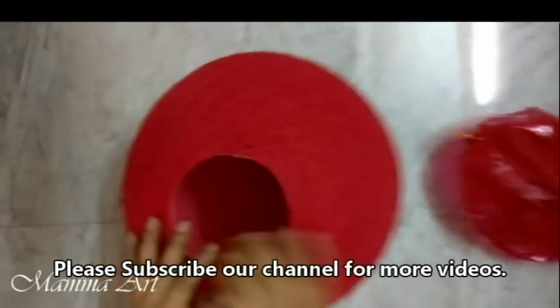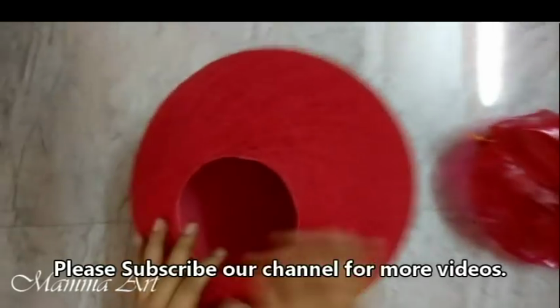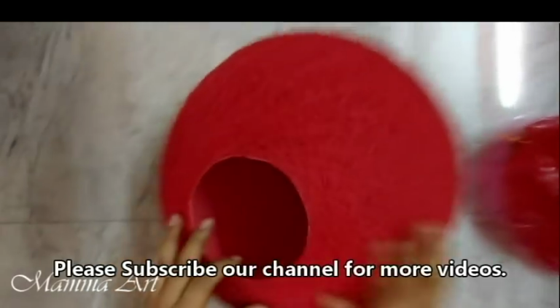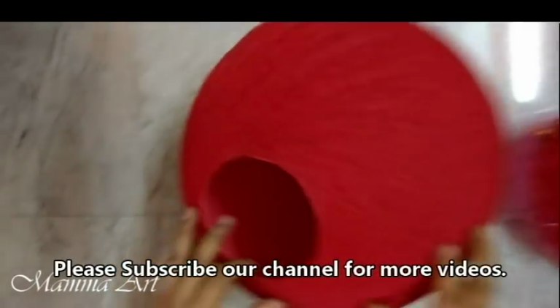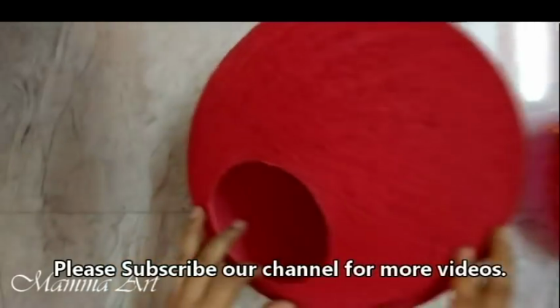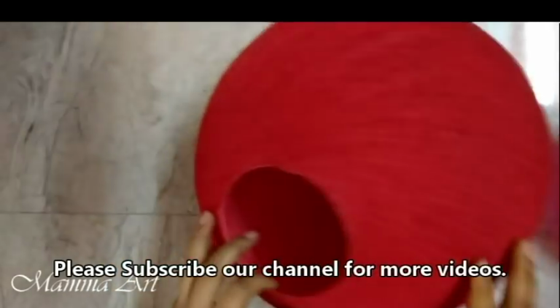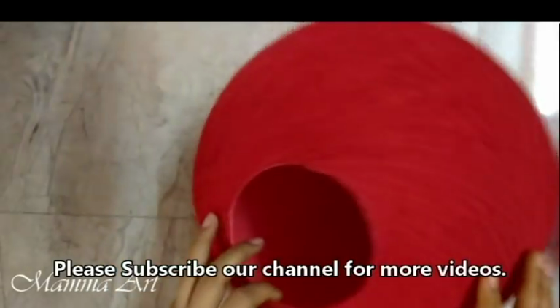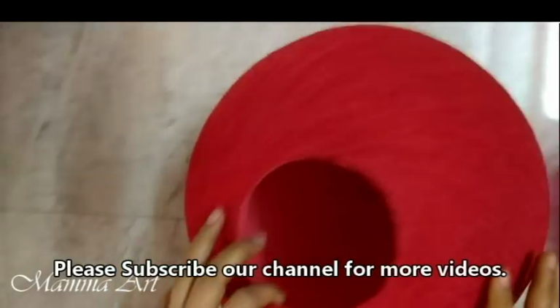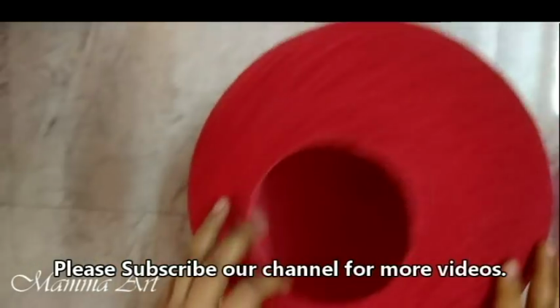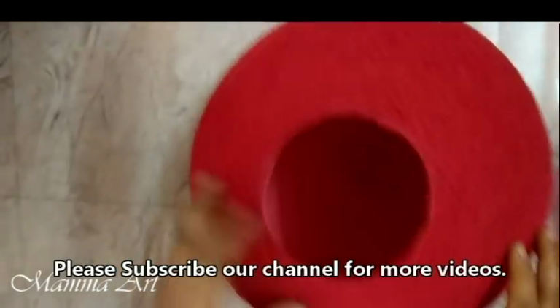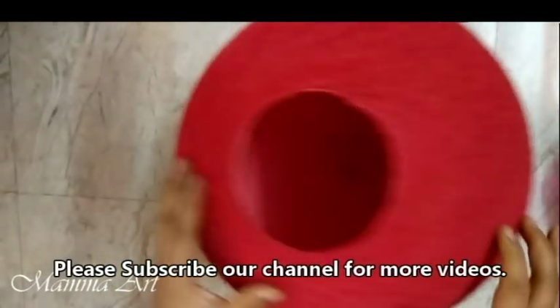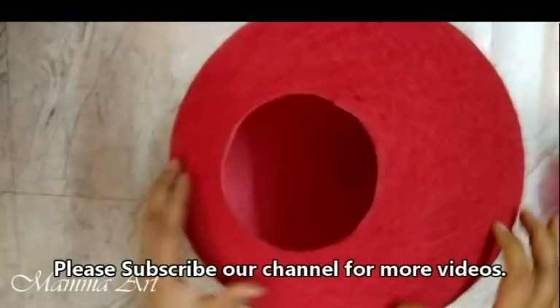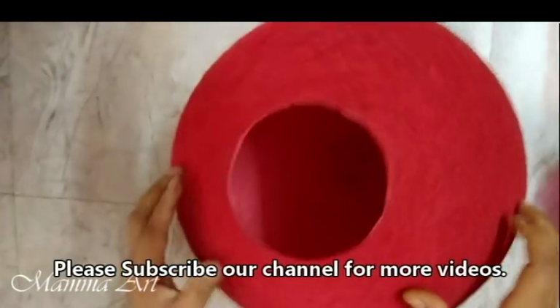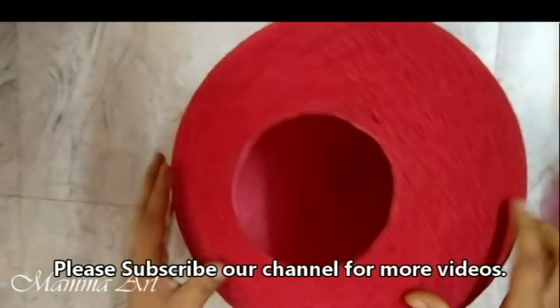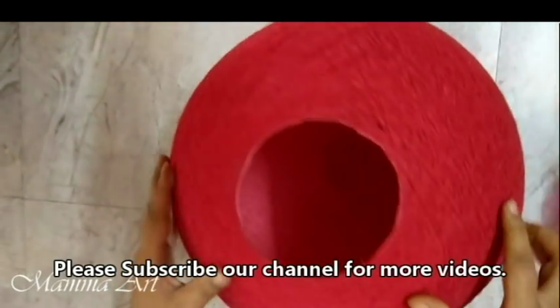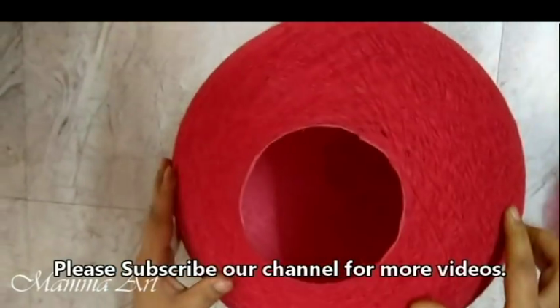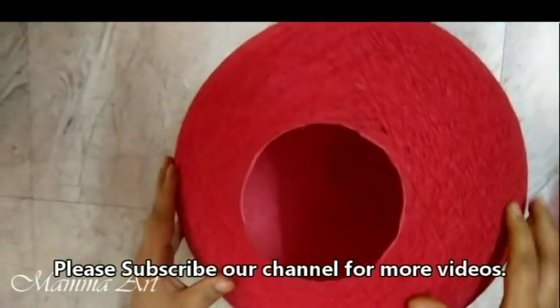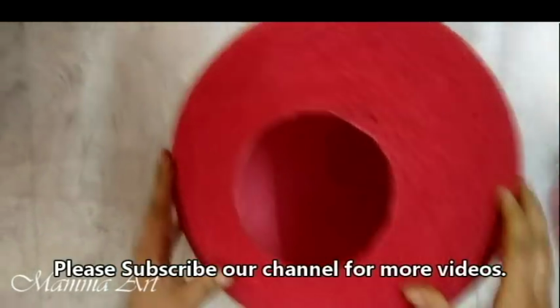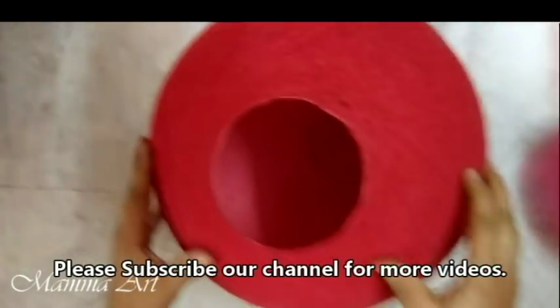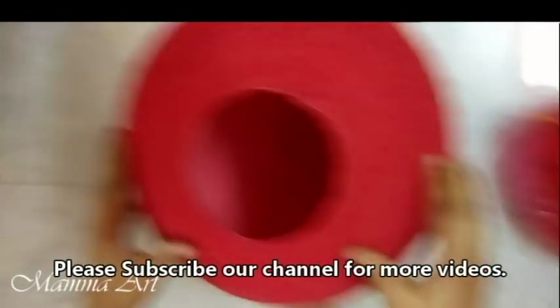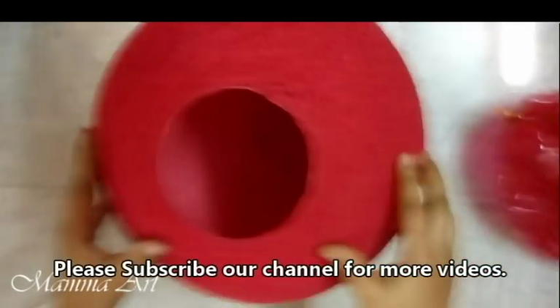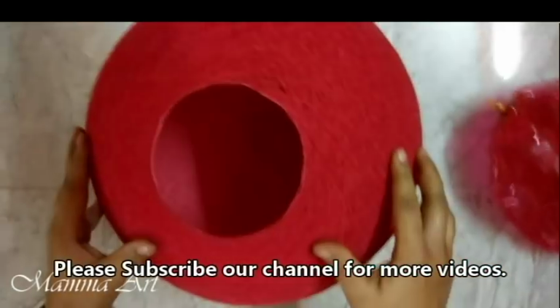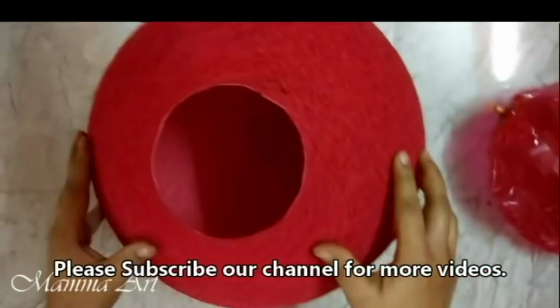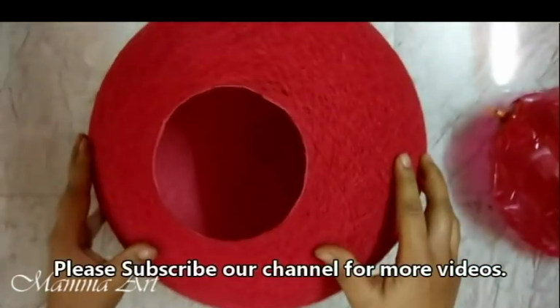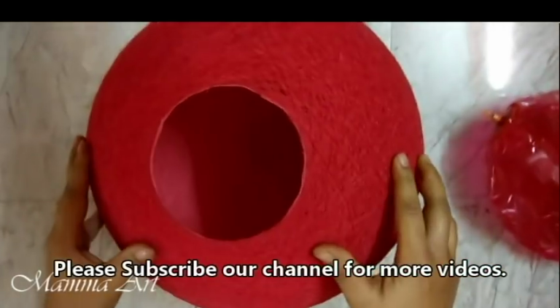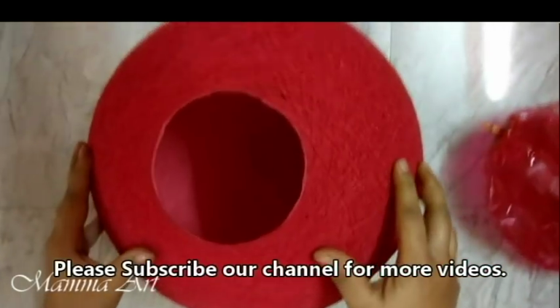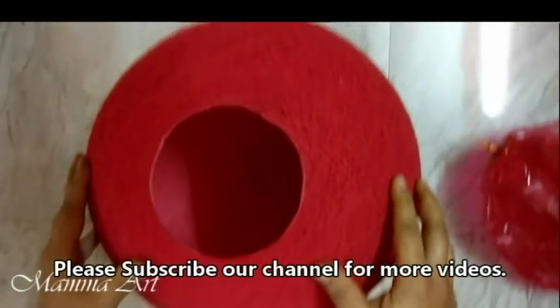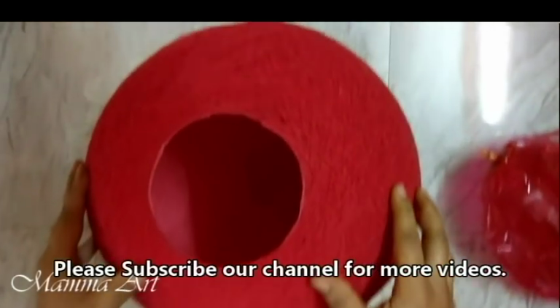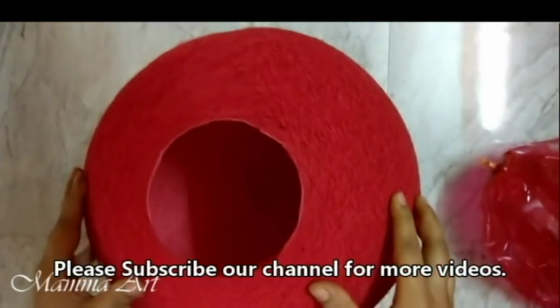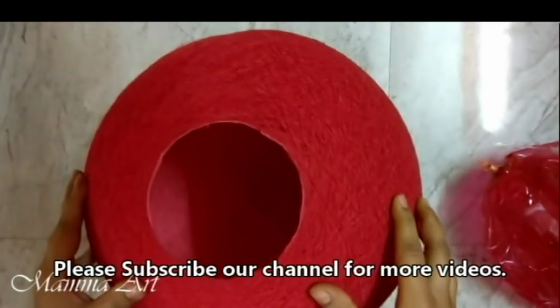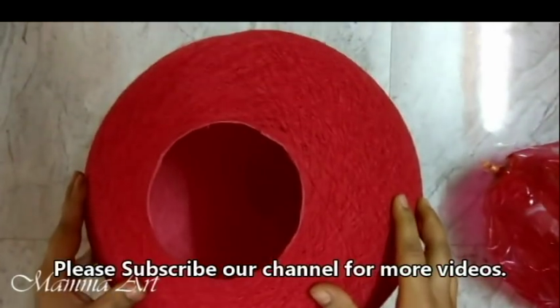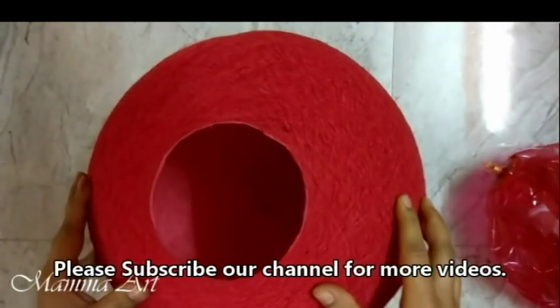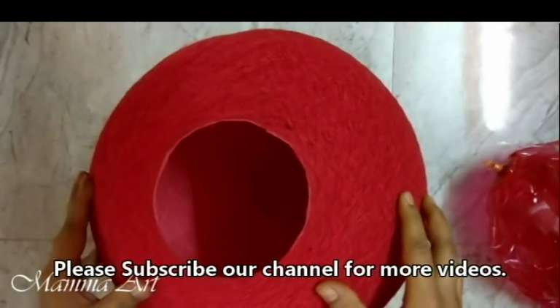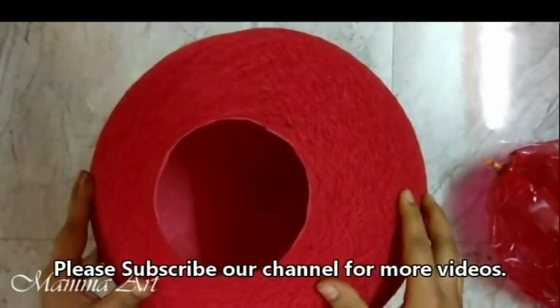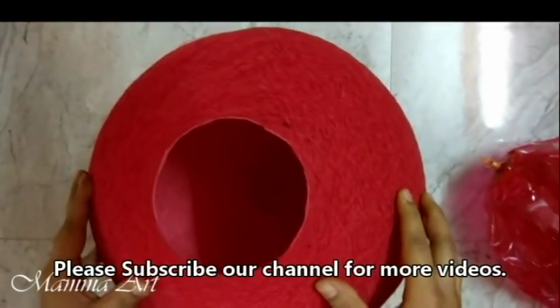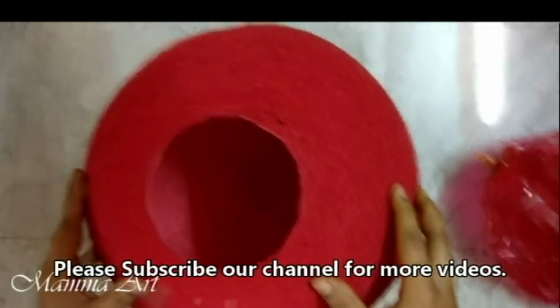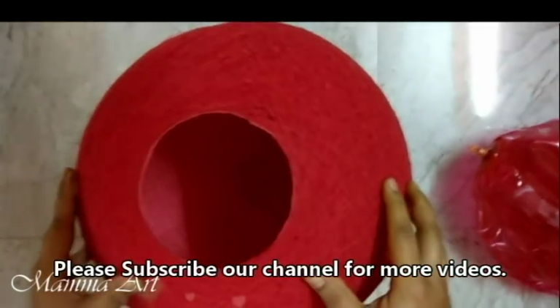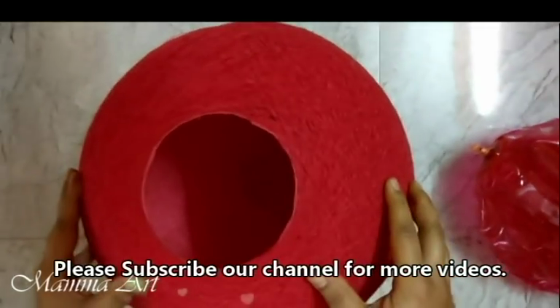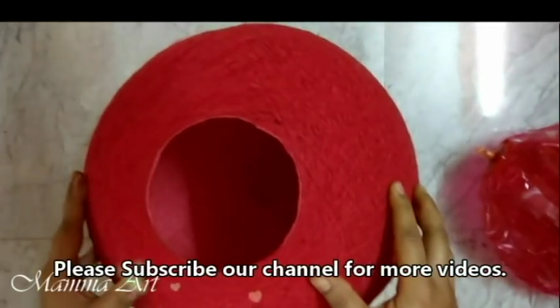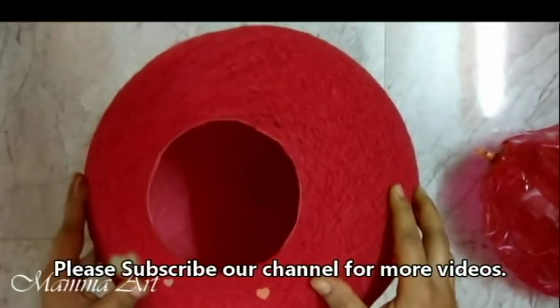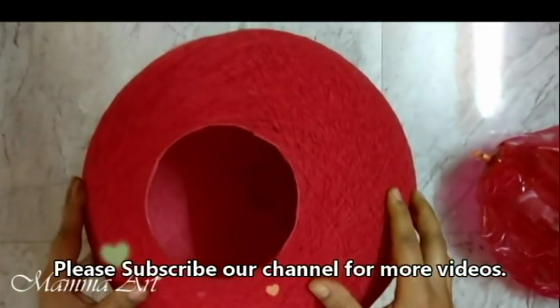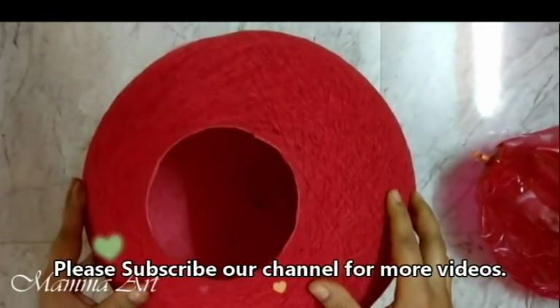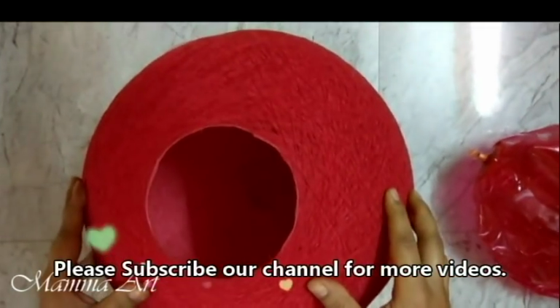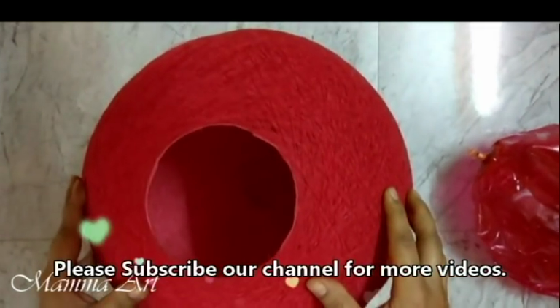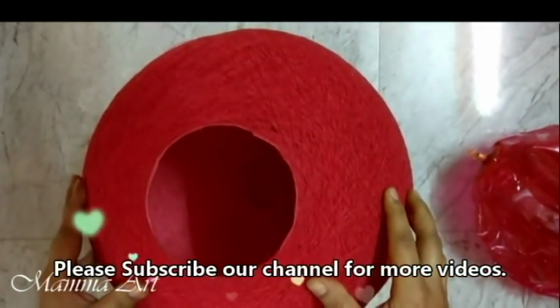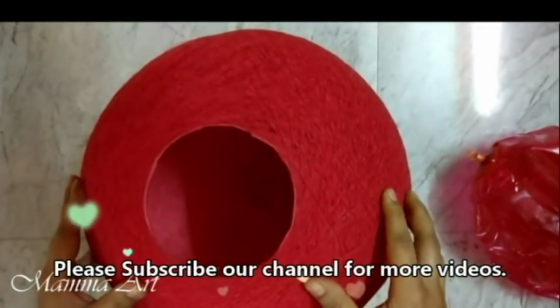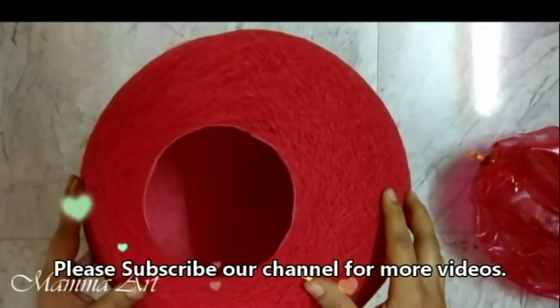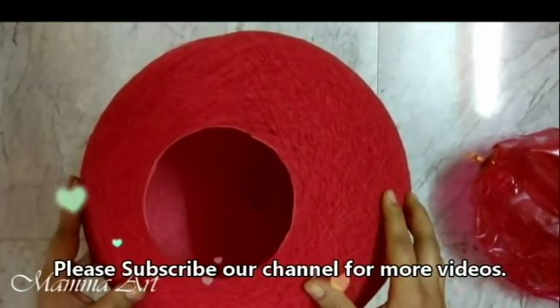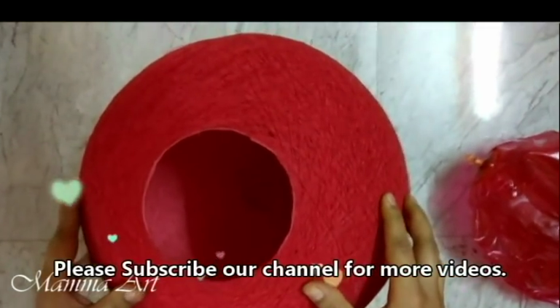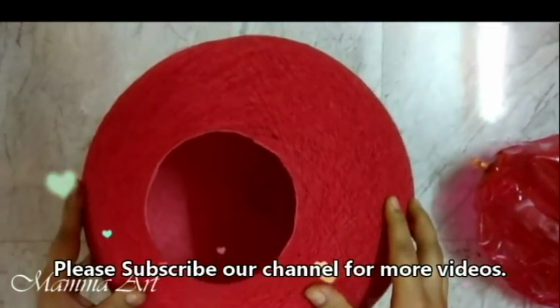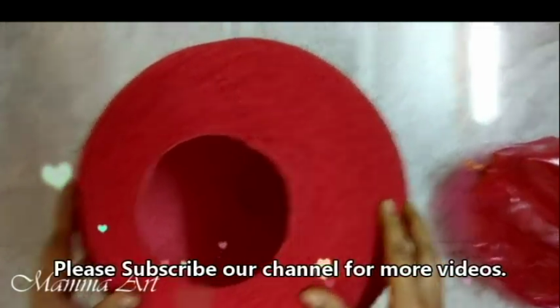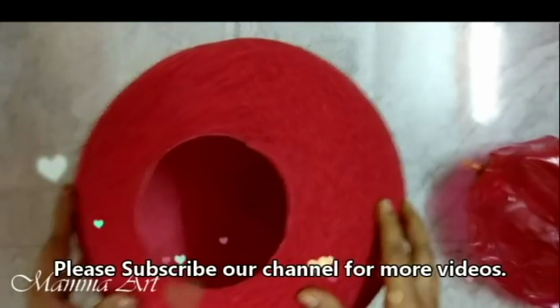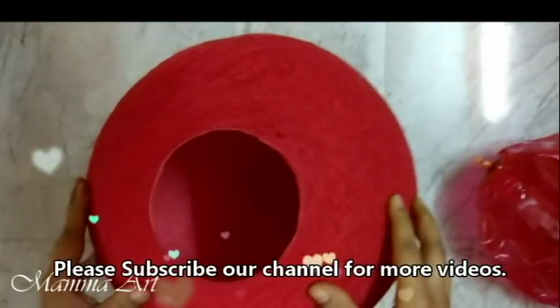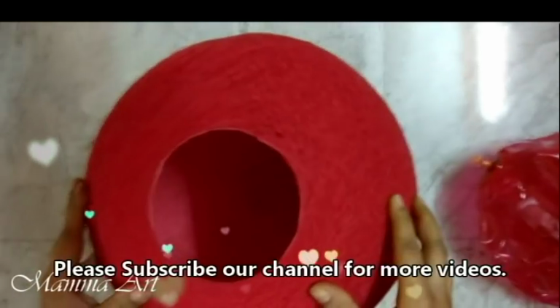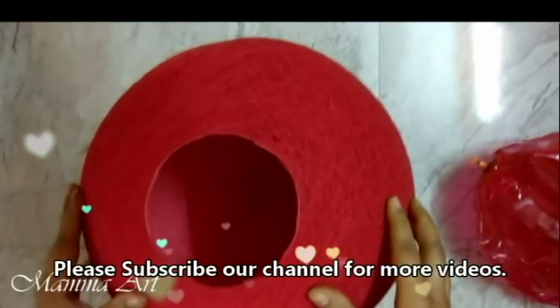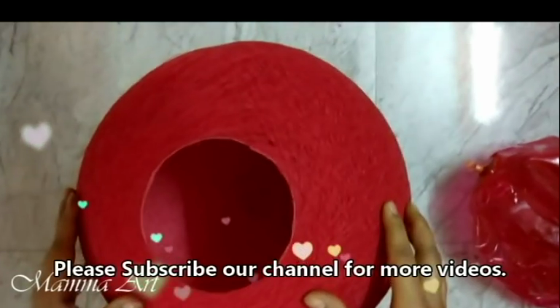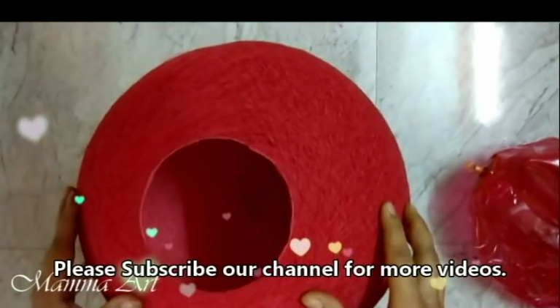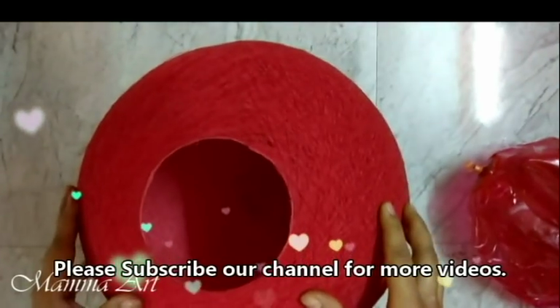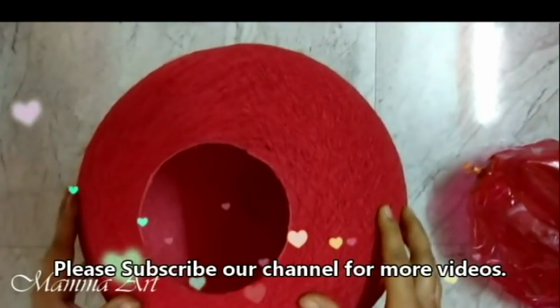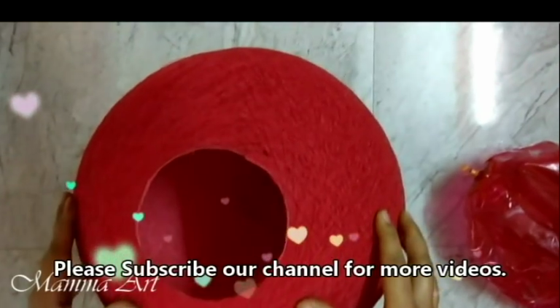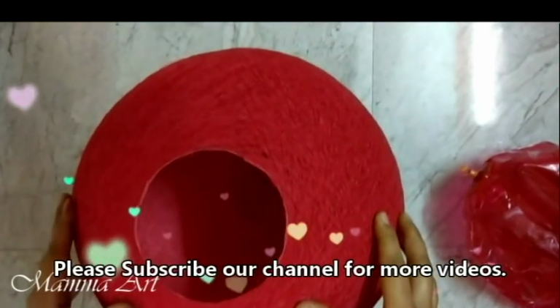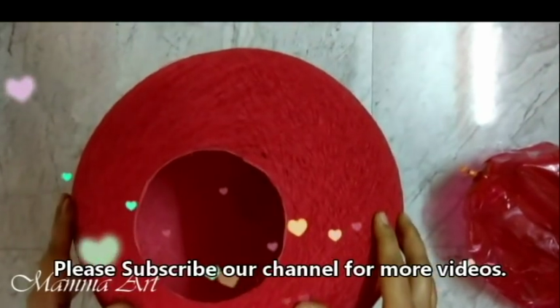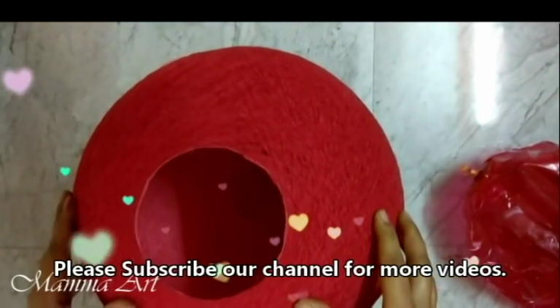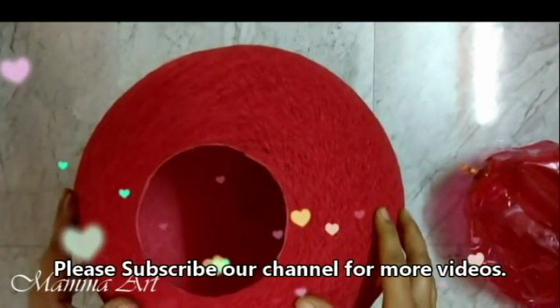If you like the video, please subscribe to my channel. Thank you.